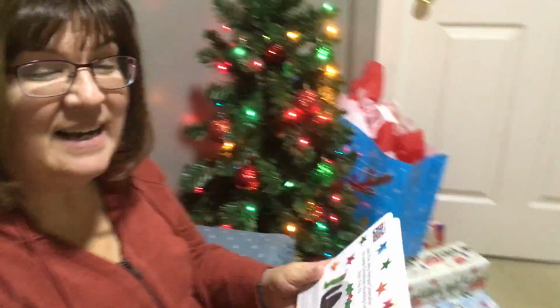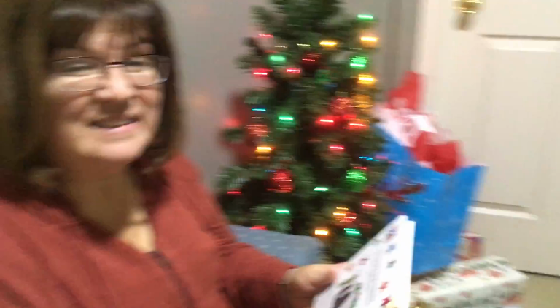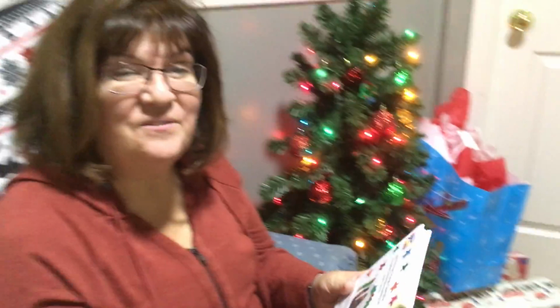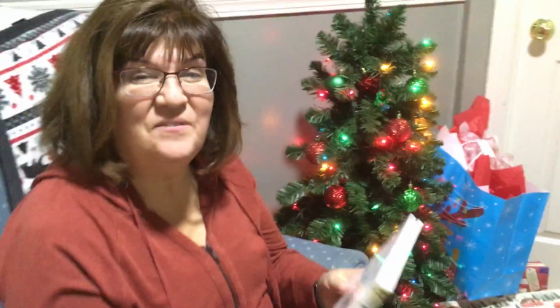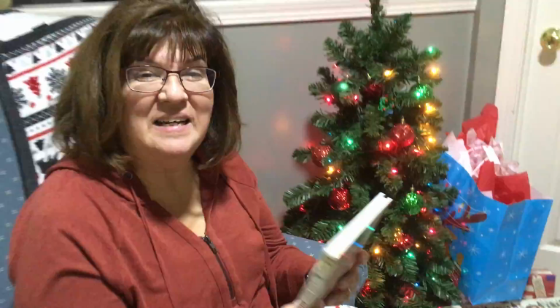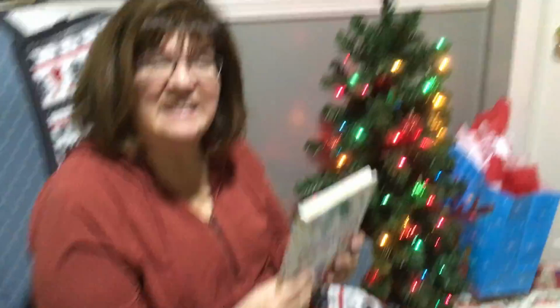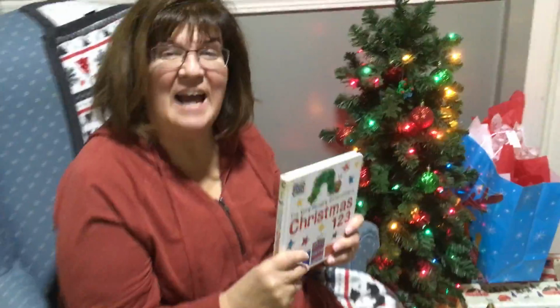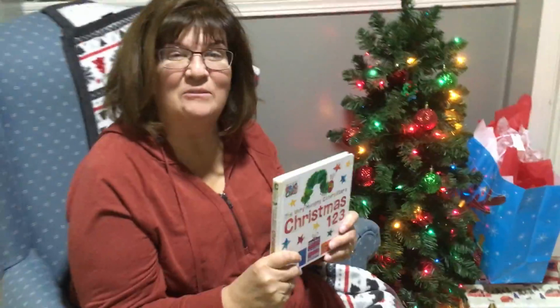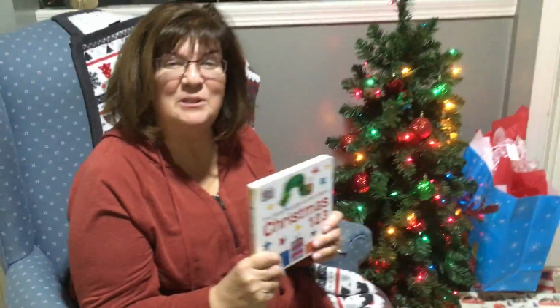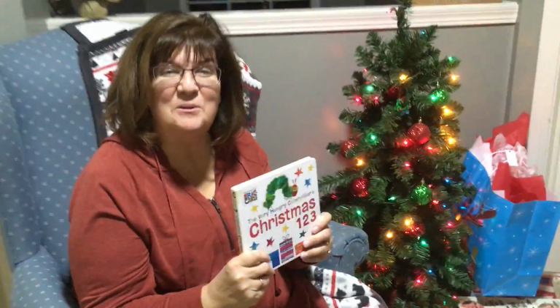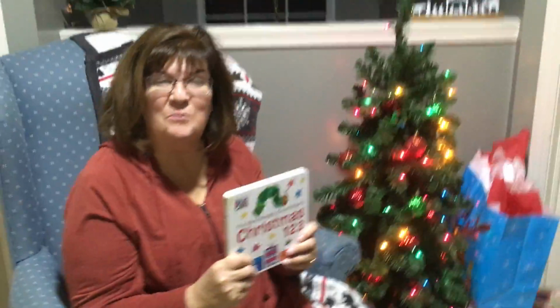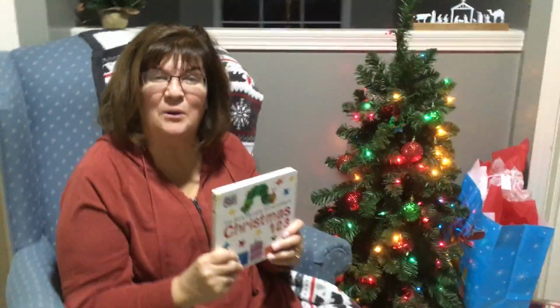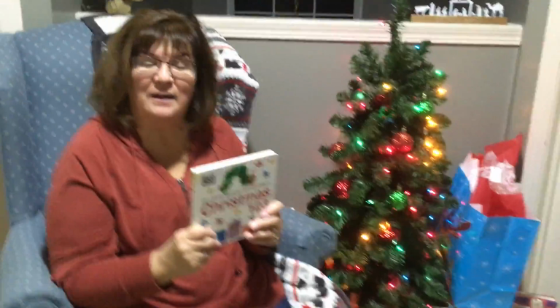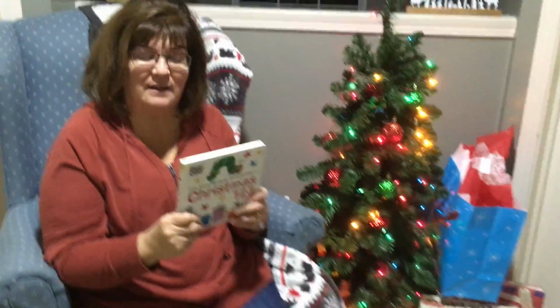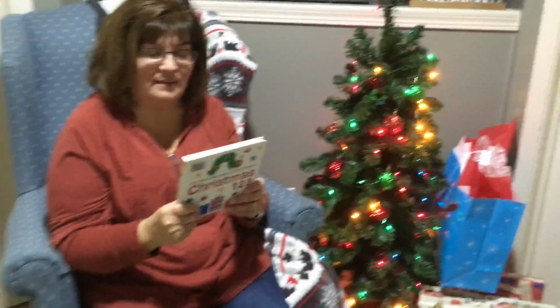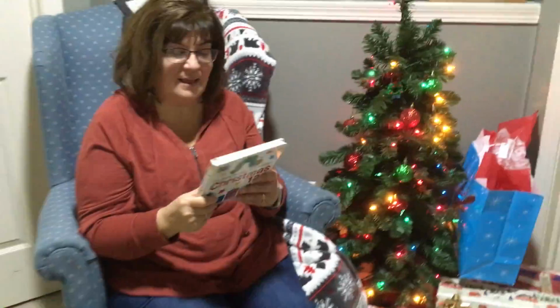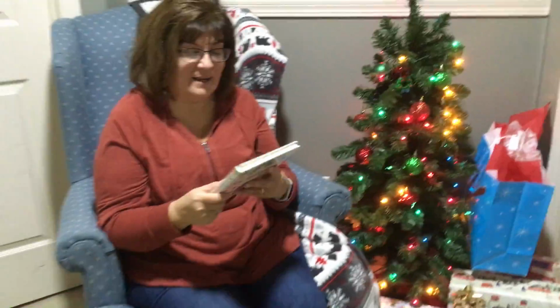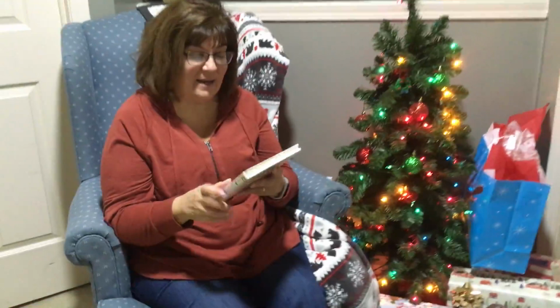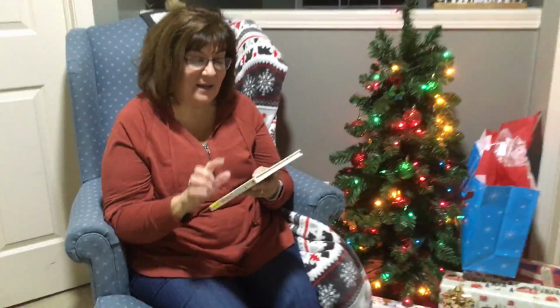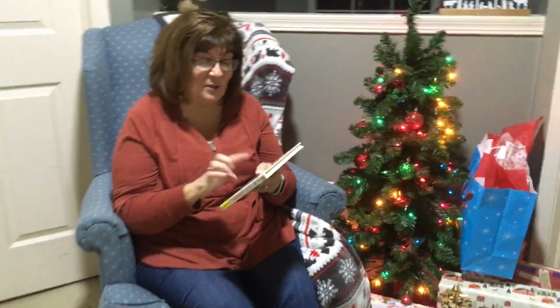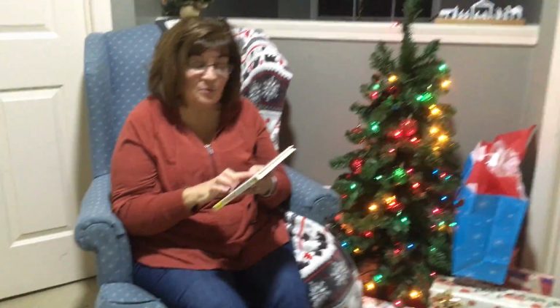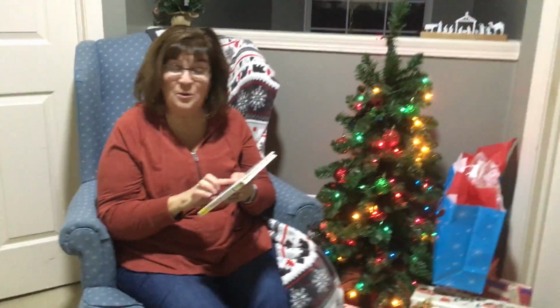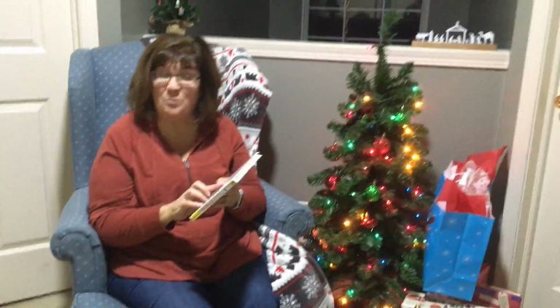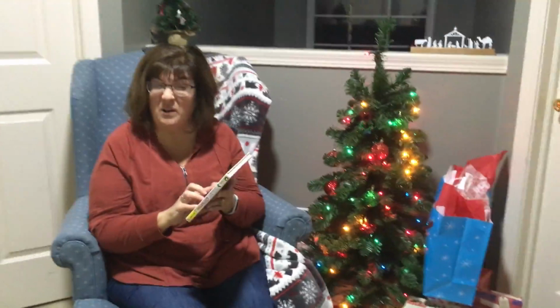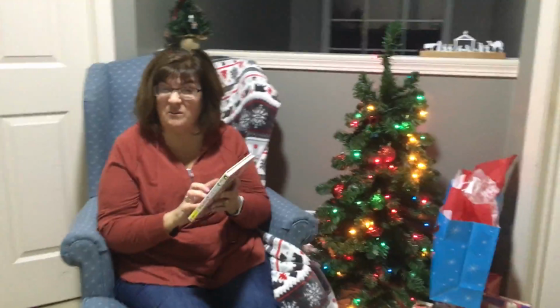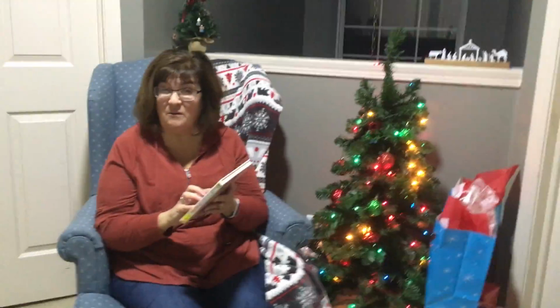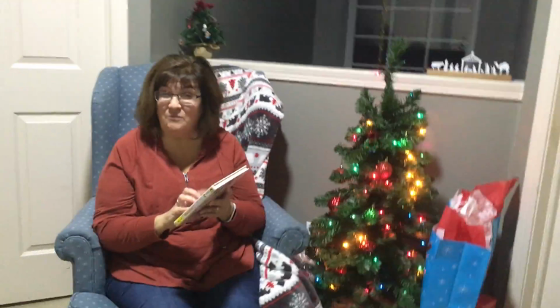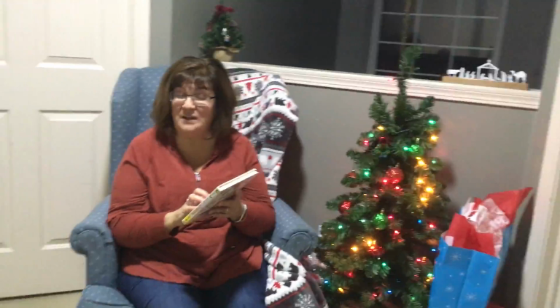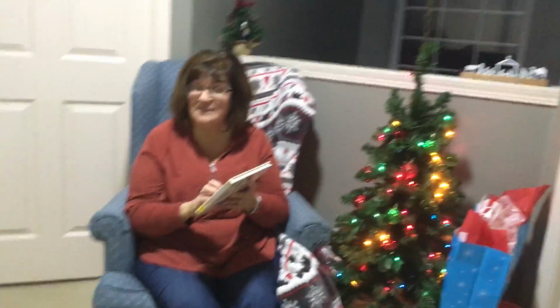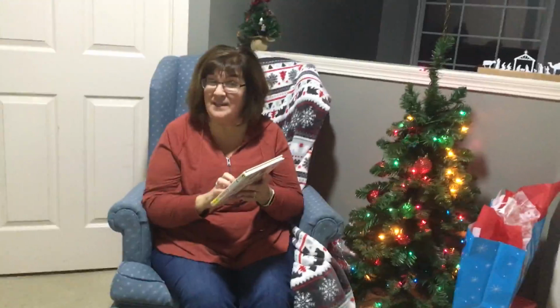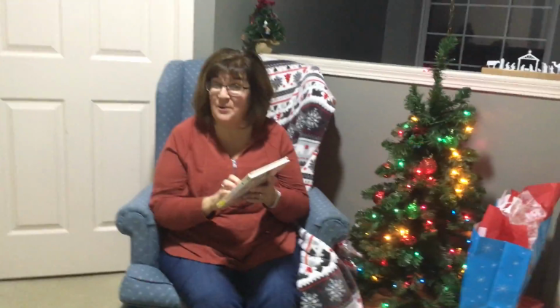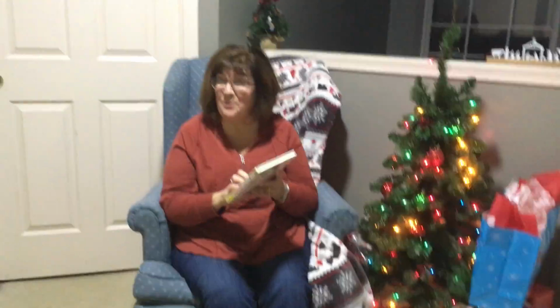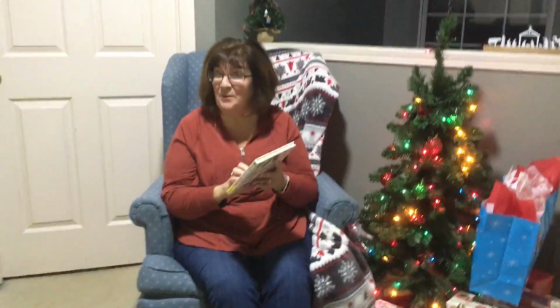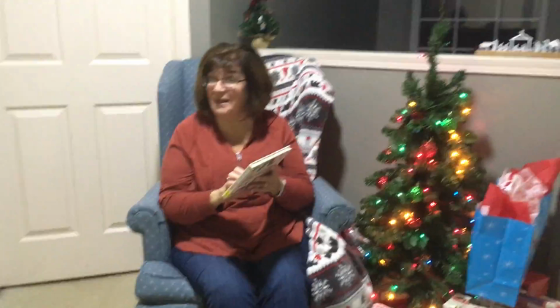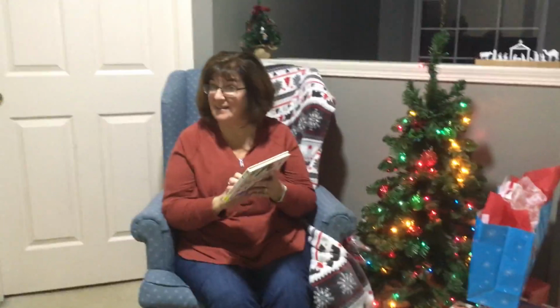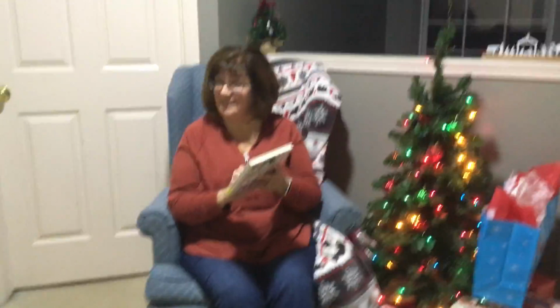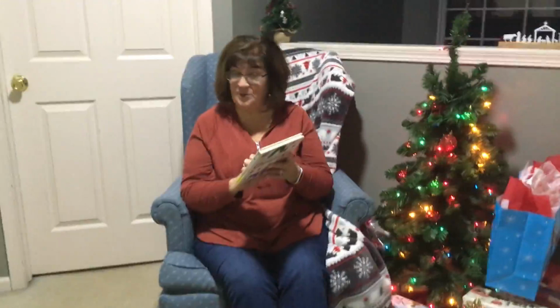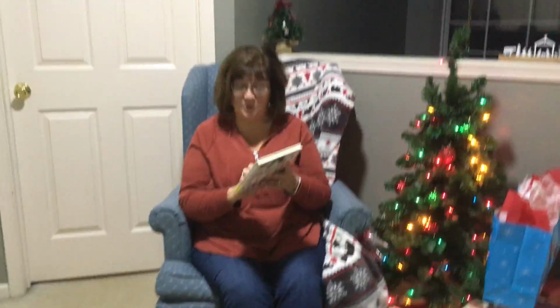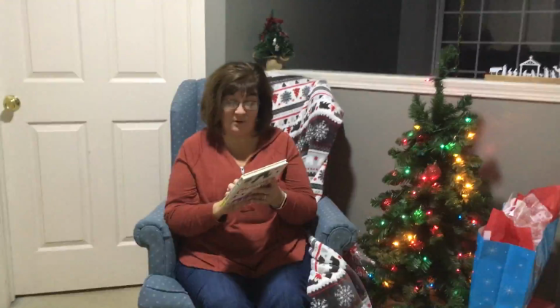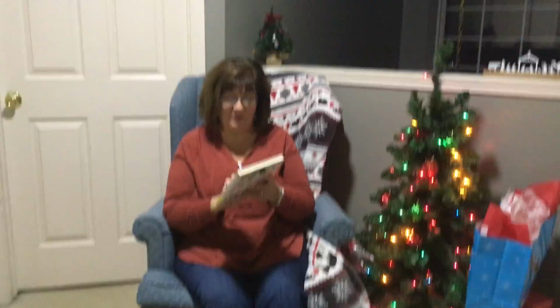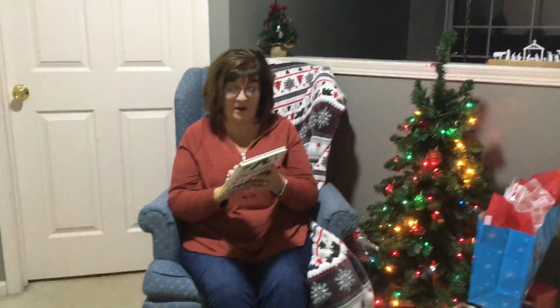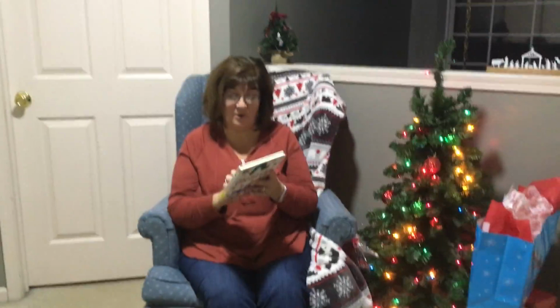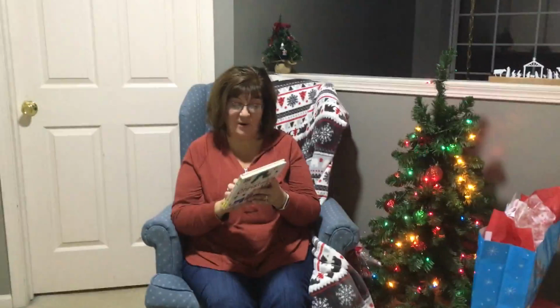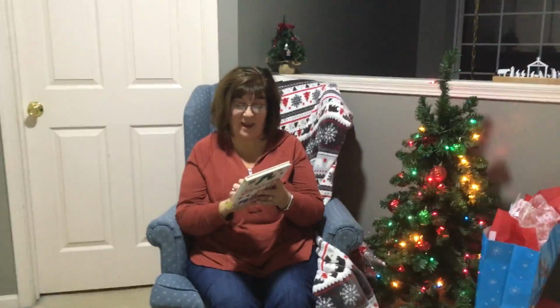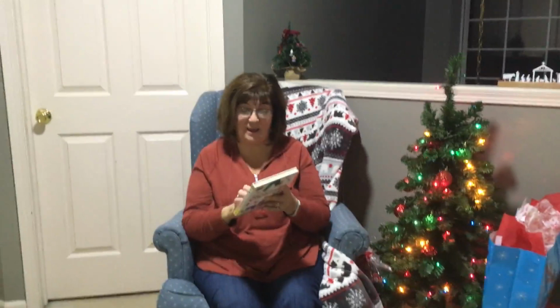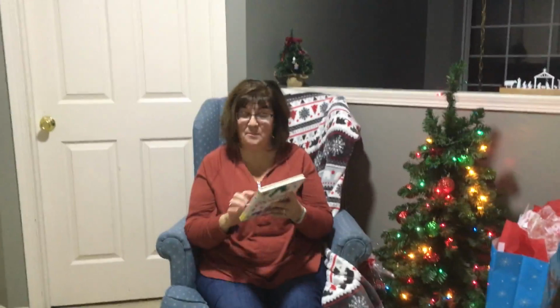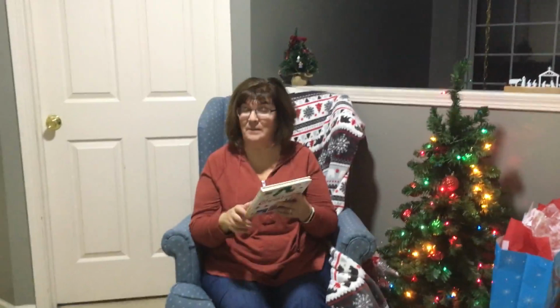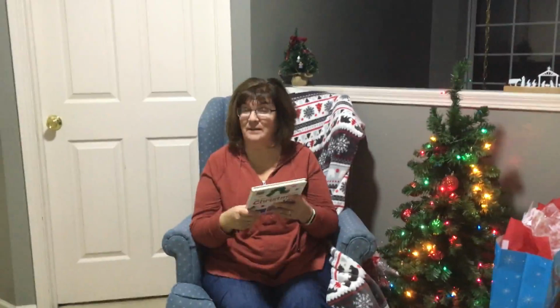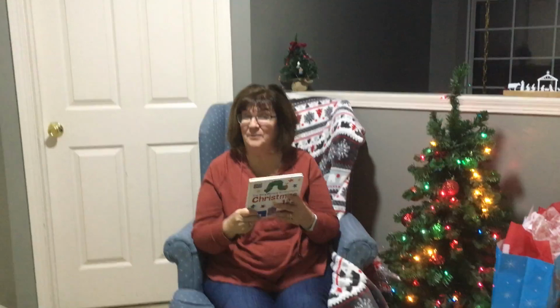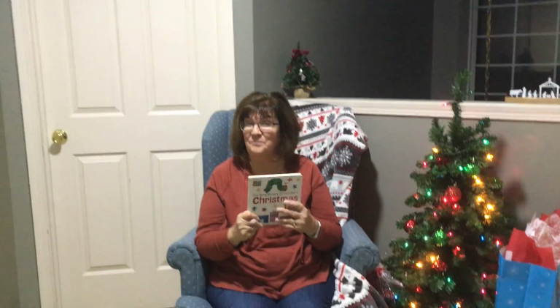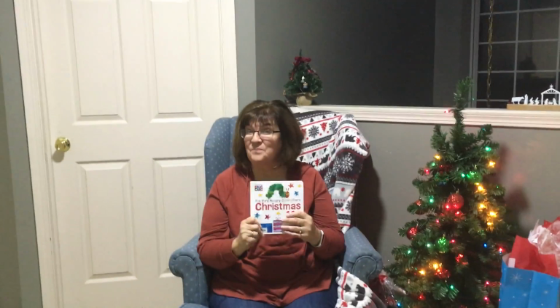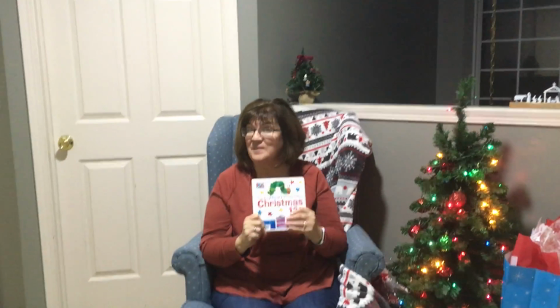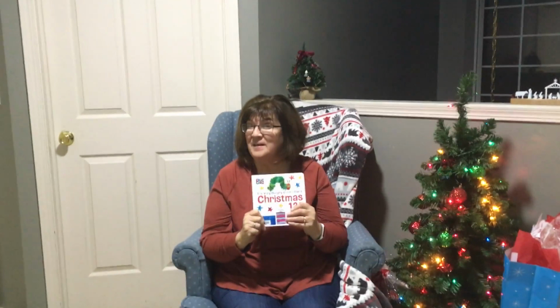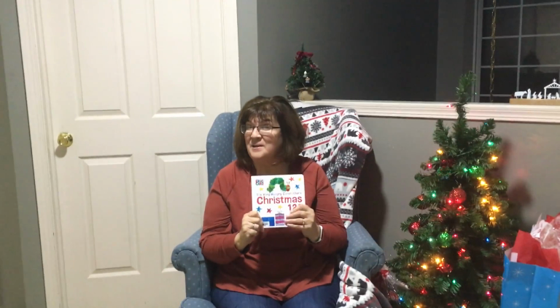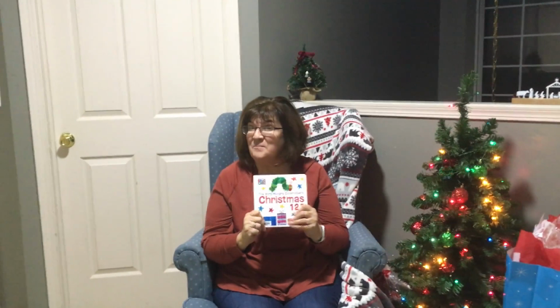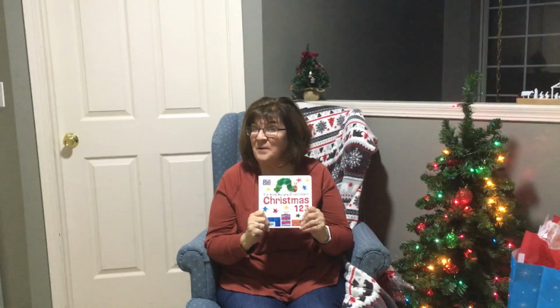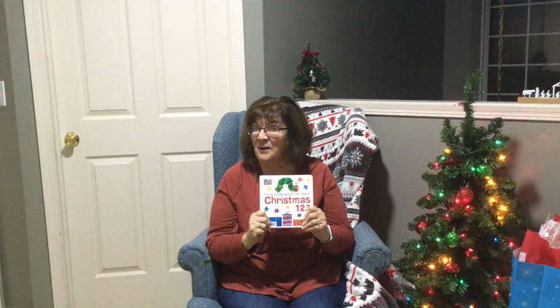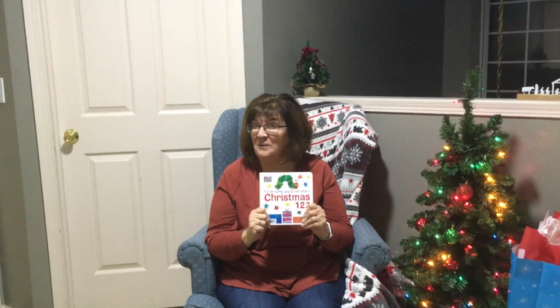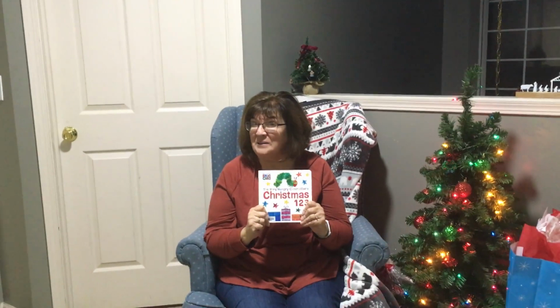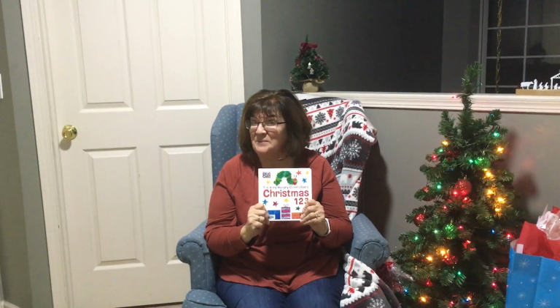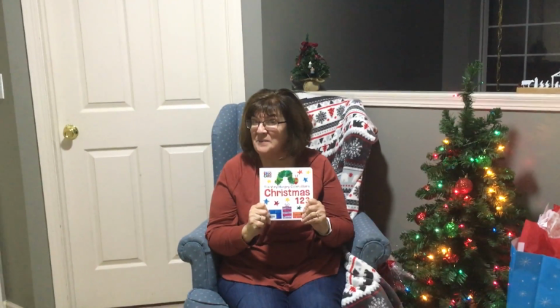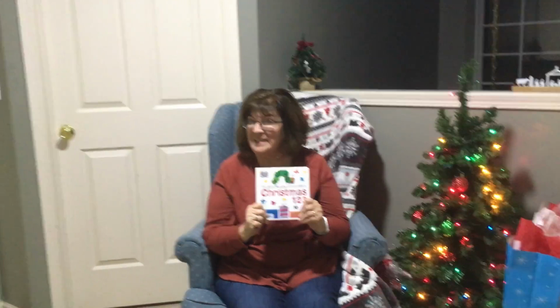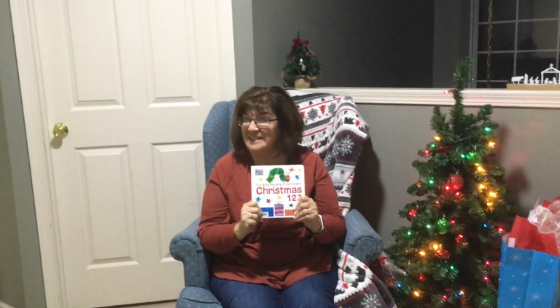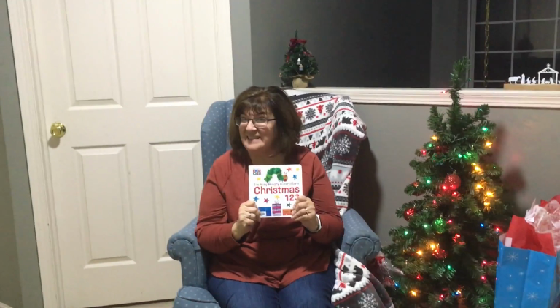That is a fun counting book that included one of our friends. I know you like the little Hungry Caterpillar. Merry Christmas. Merry Christmas.